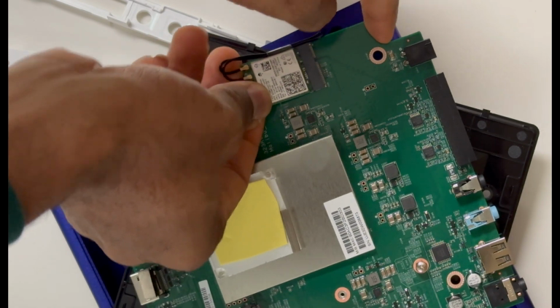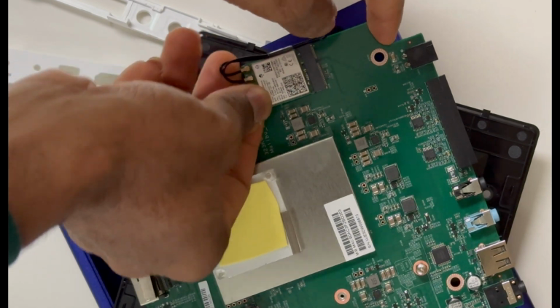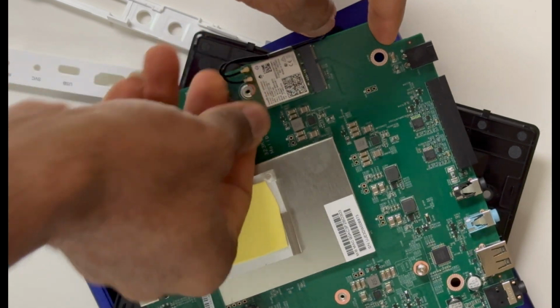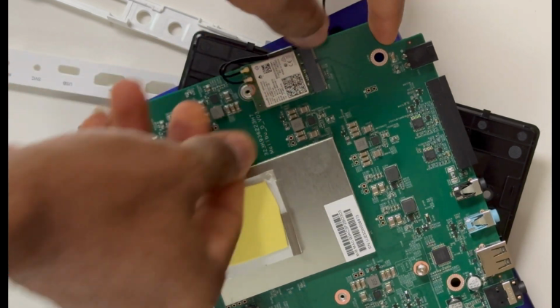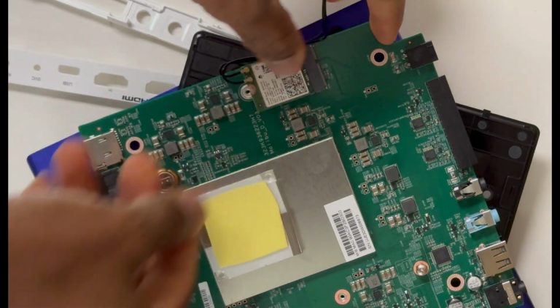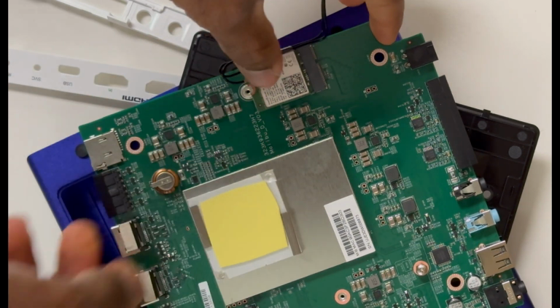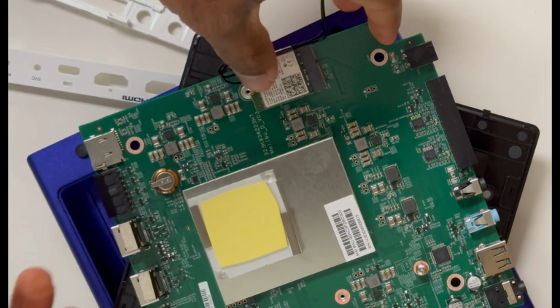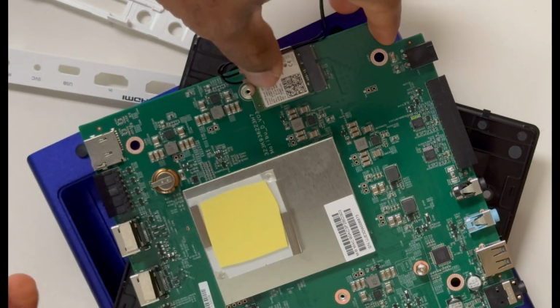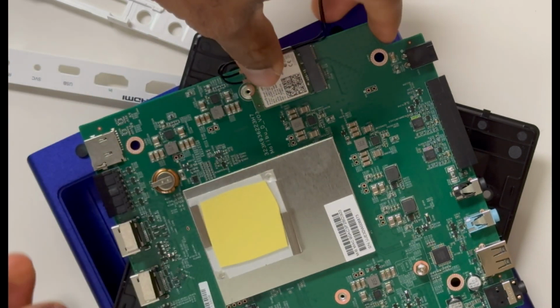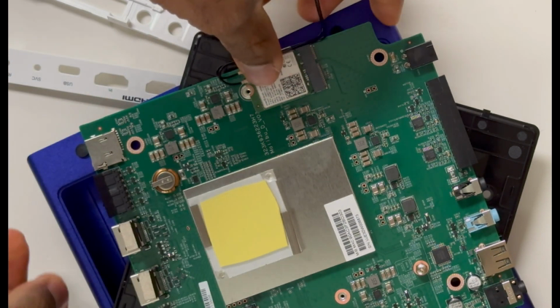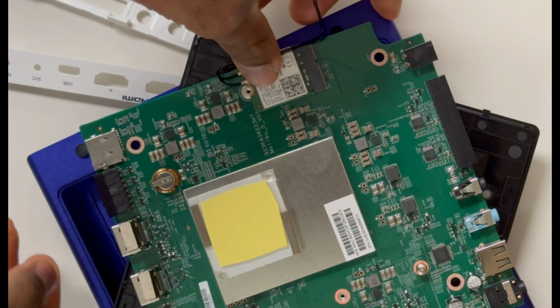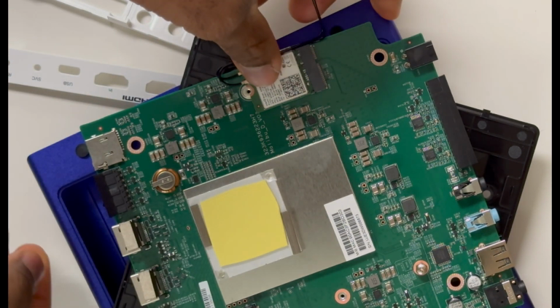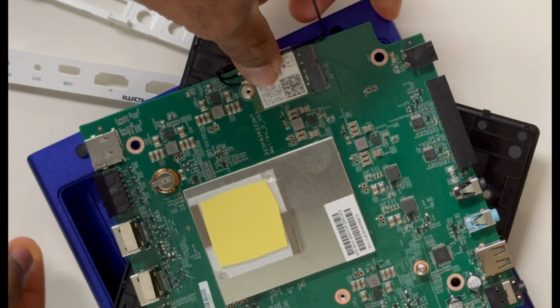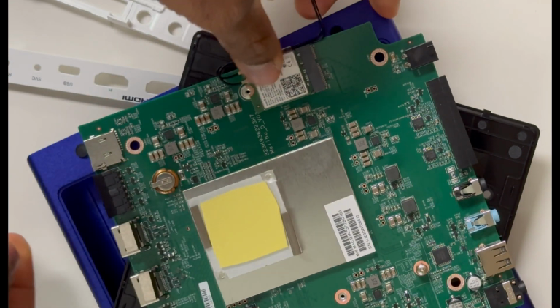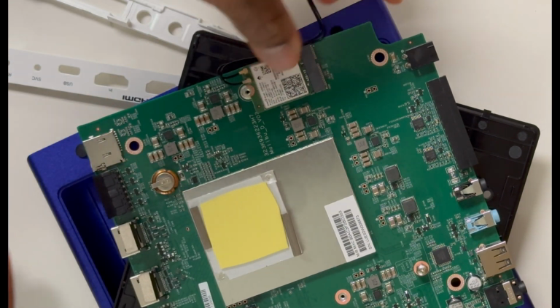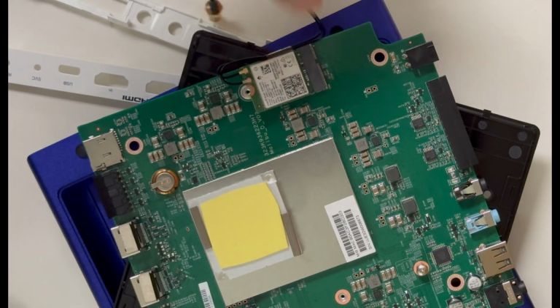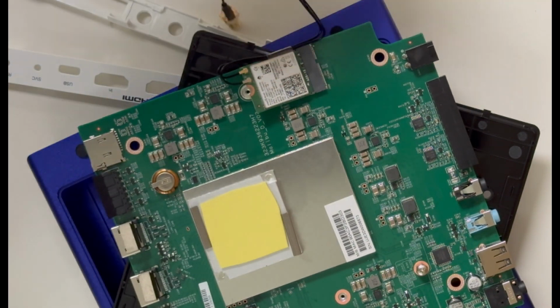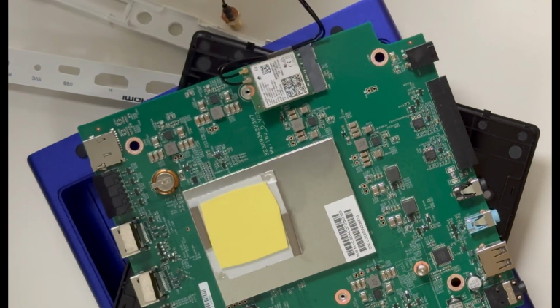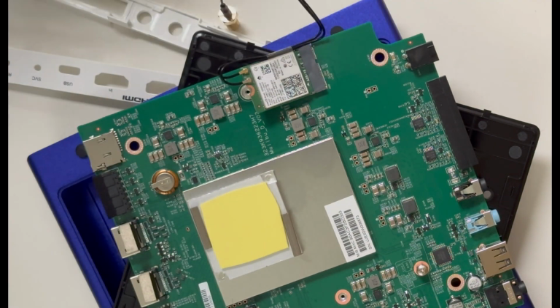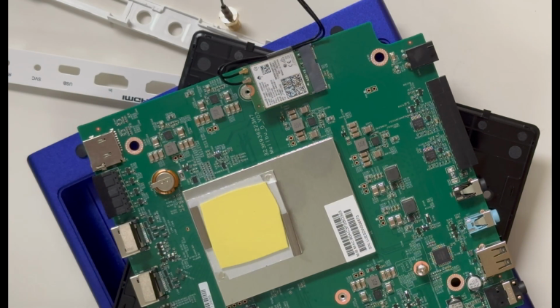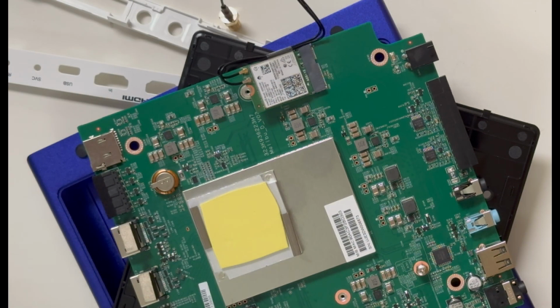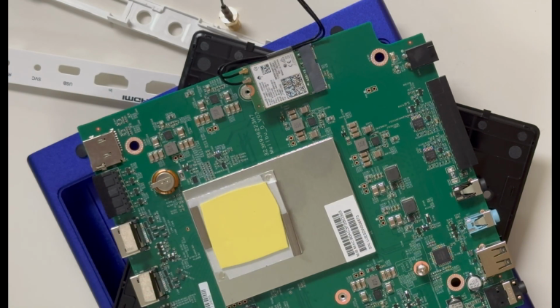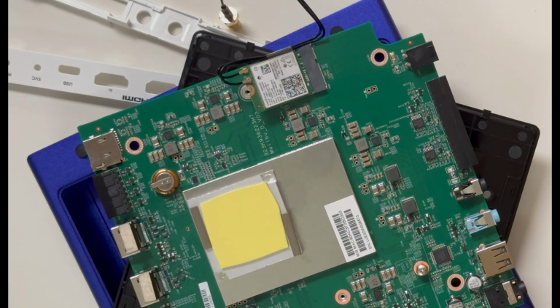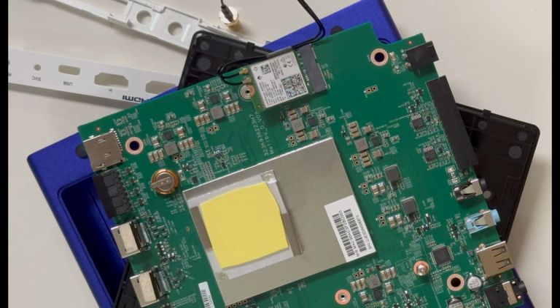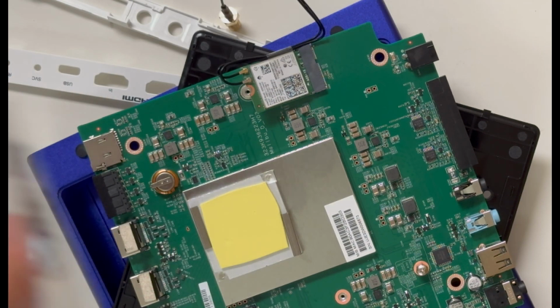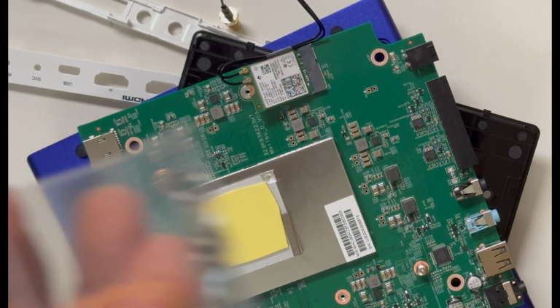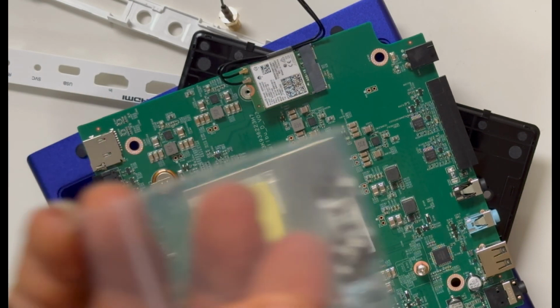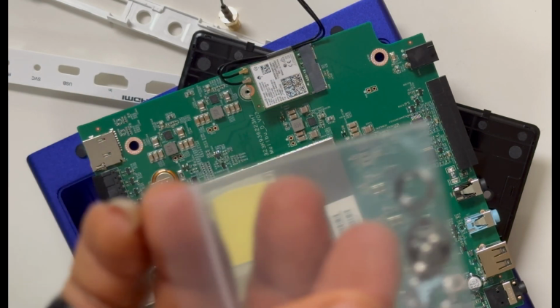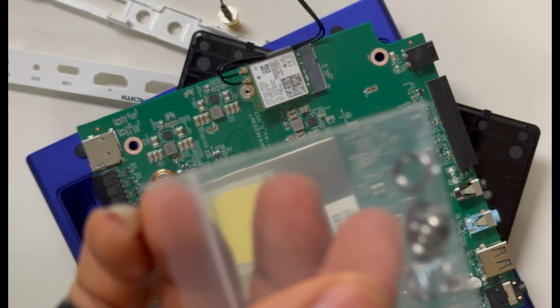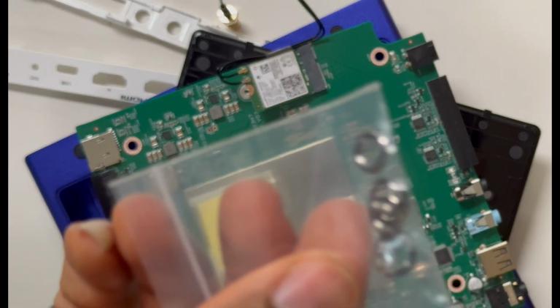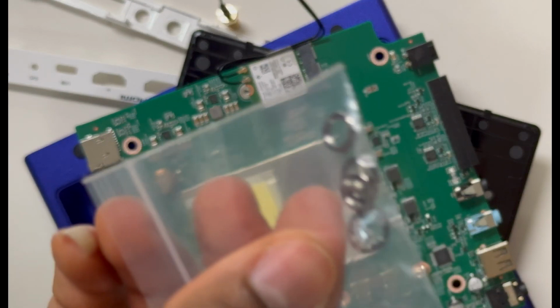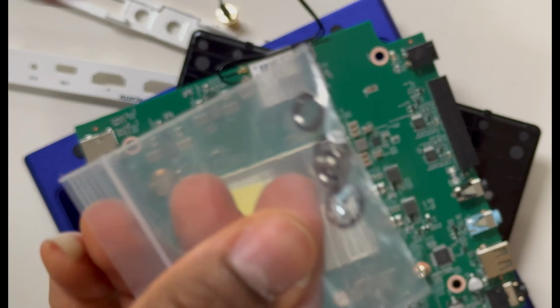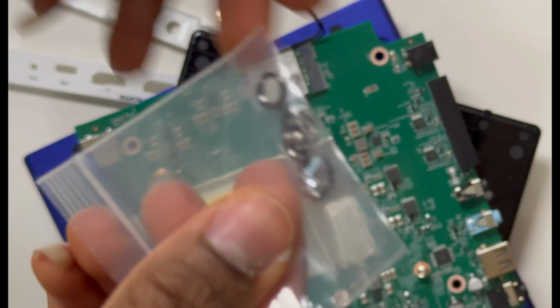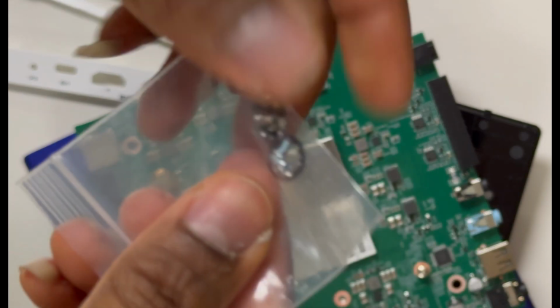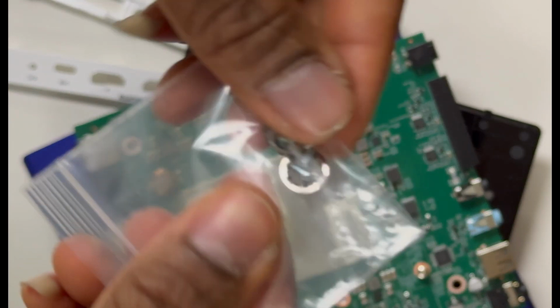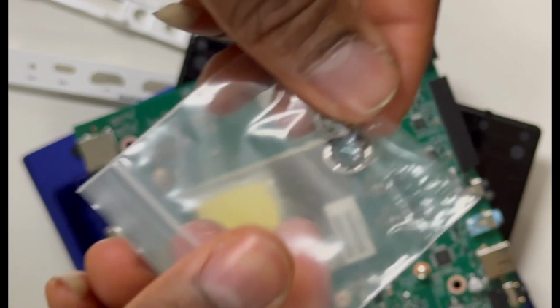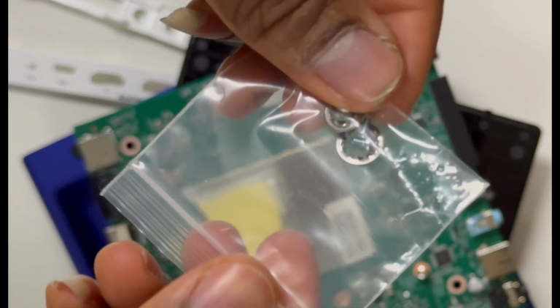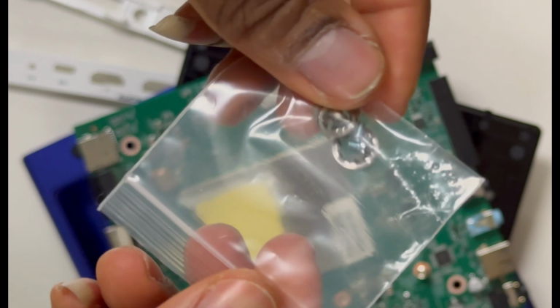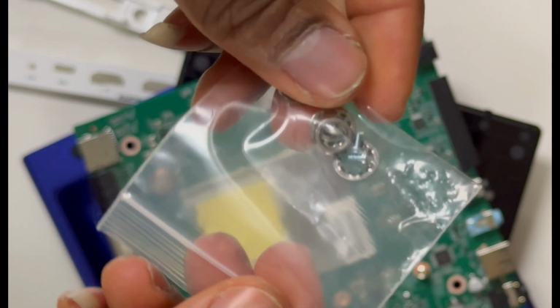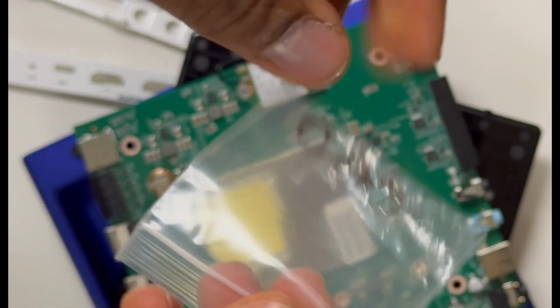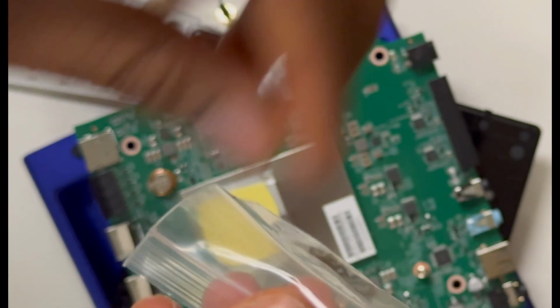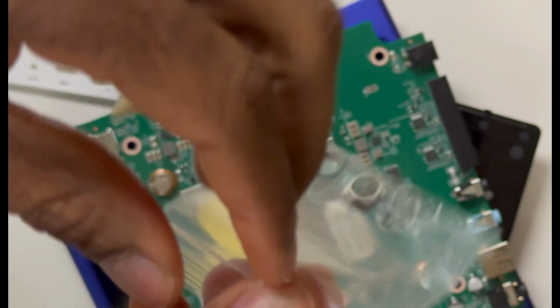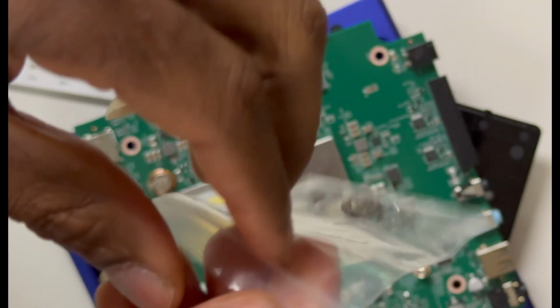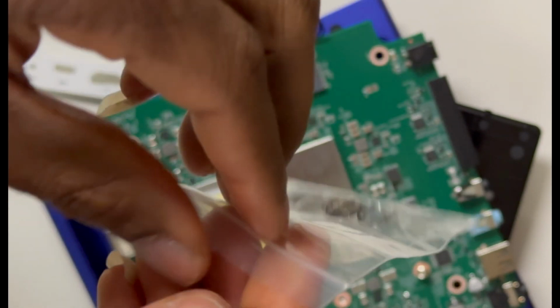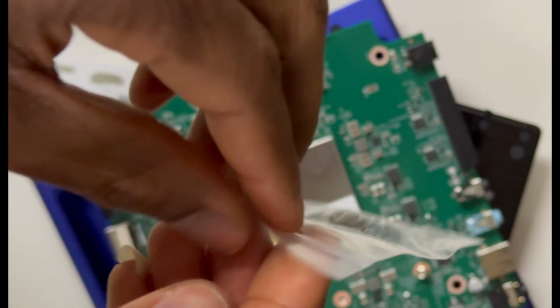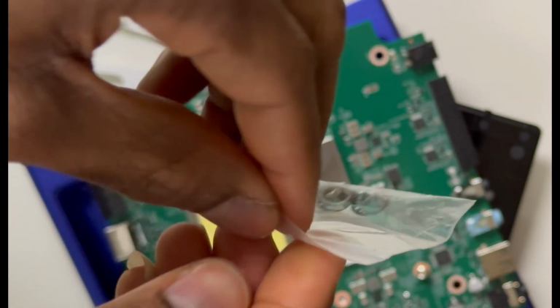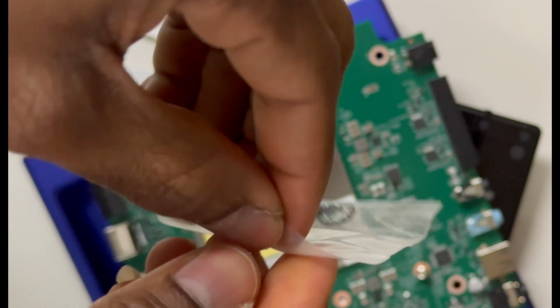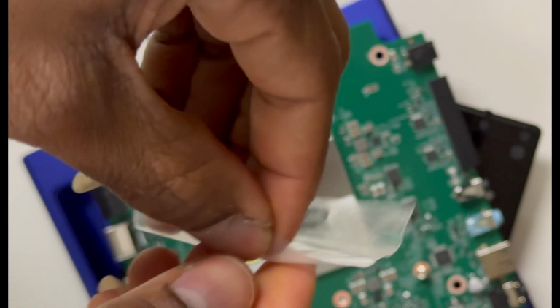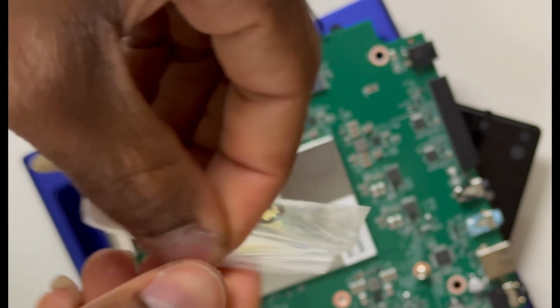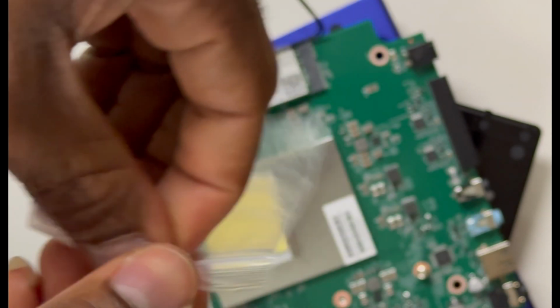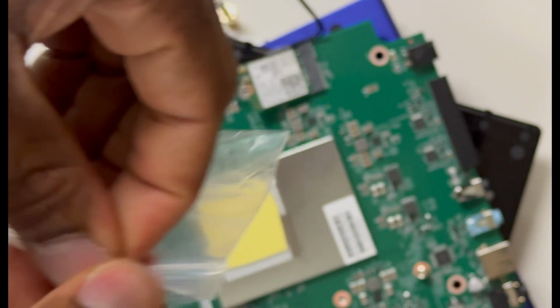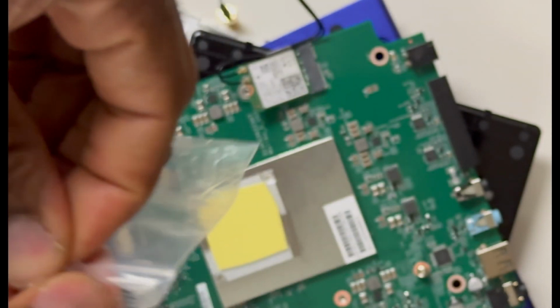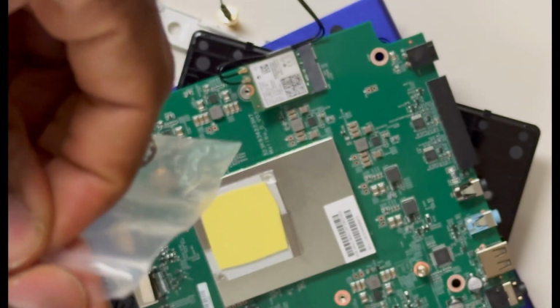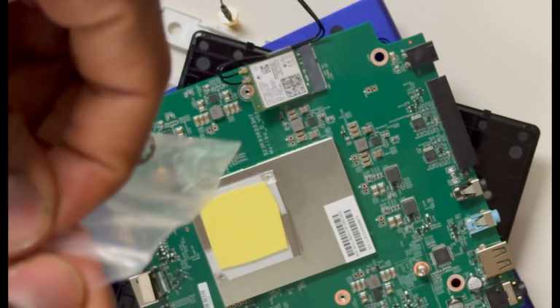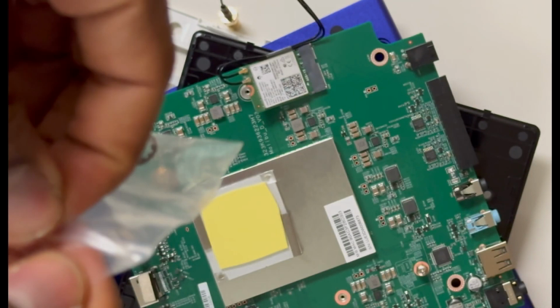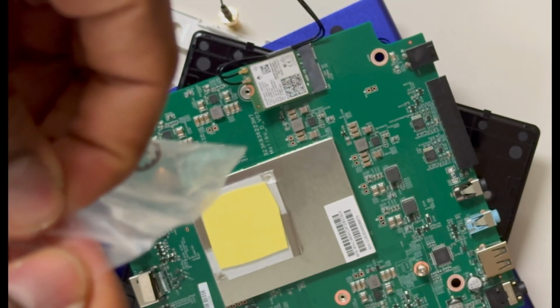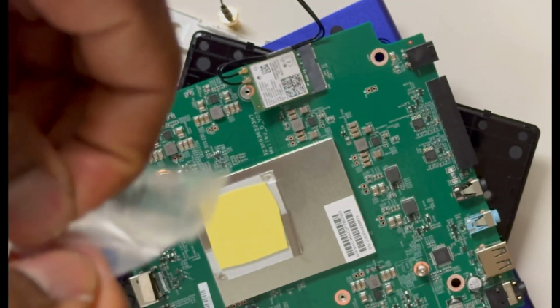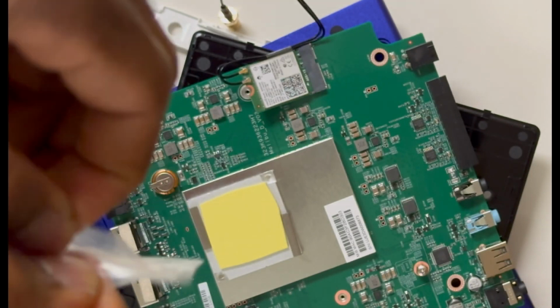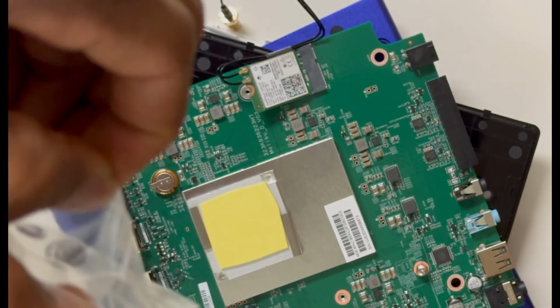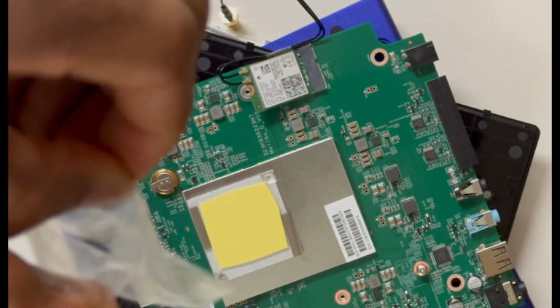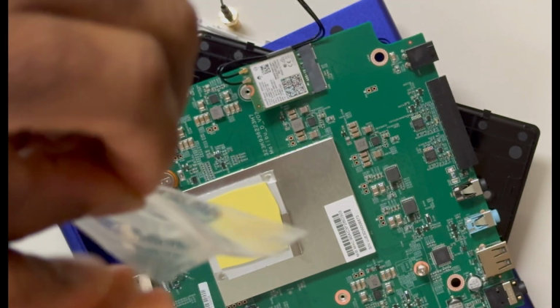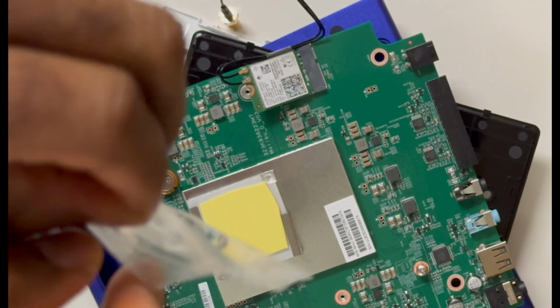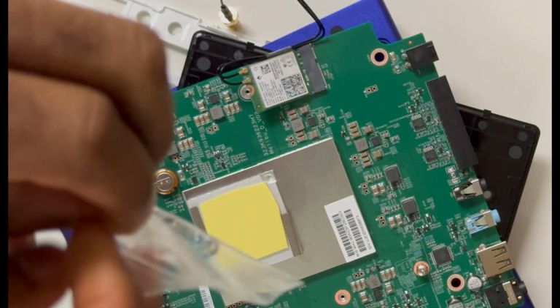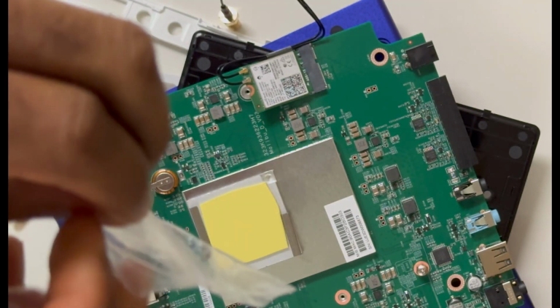You will need a screw. A screw comes in the wrap, and you need it to screw the card down to make sure it remains in place.